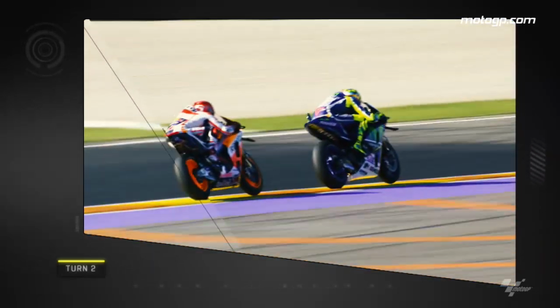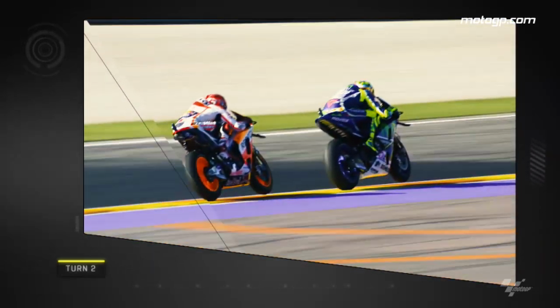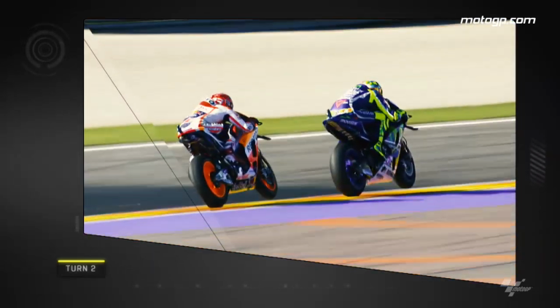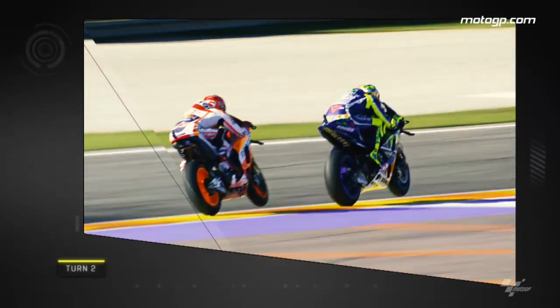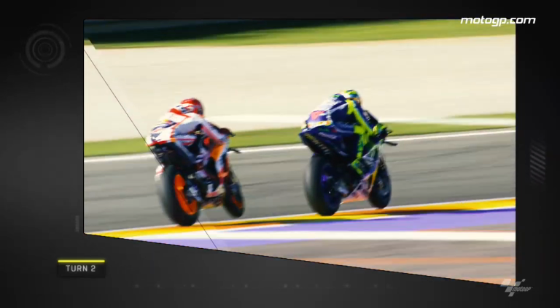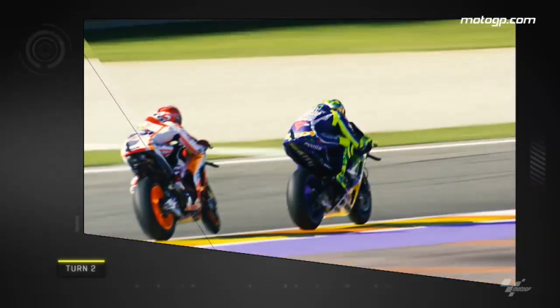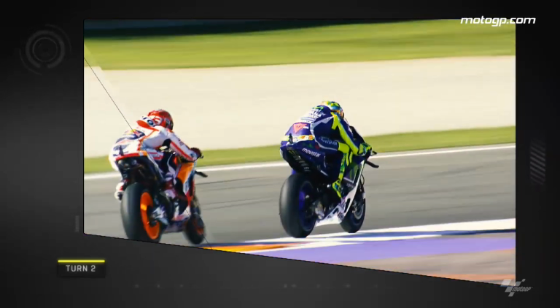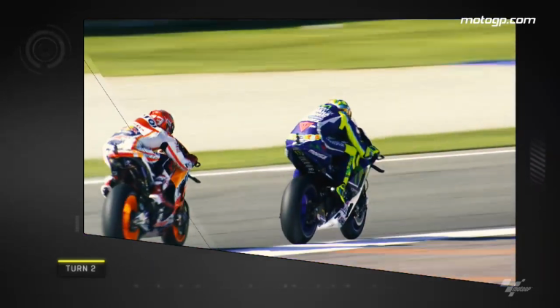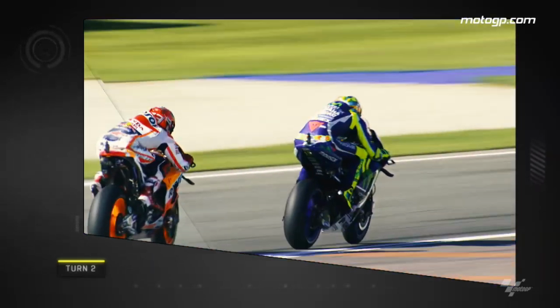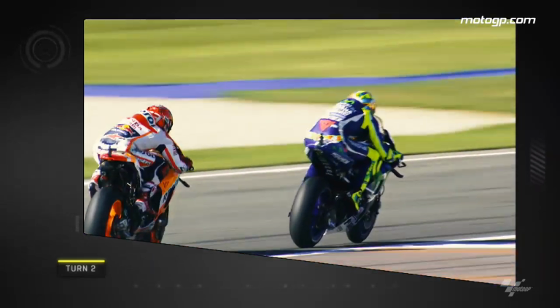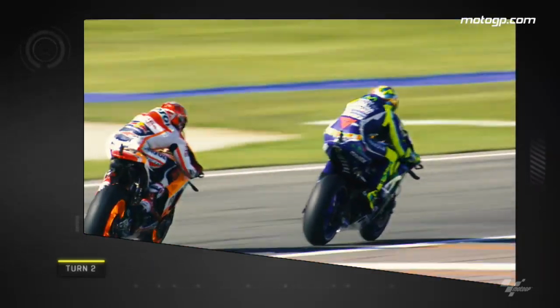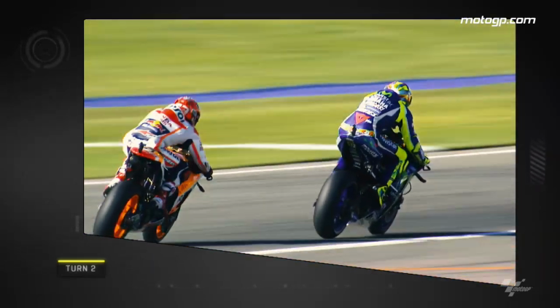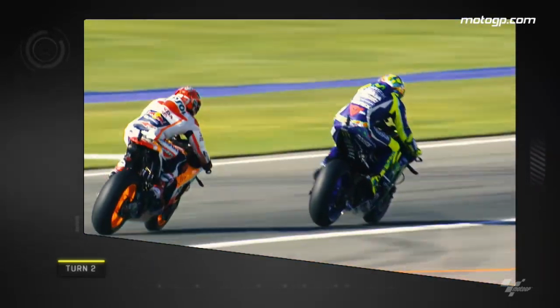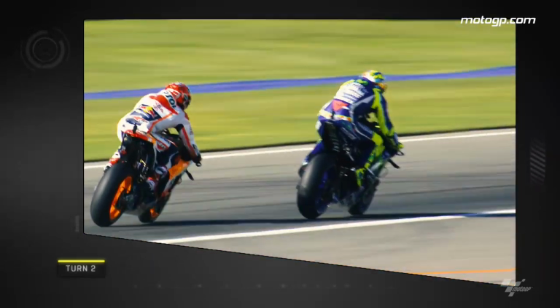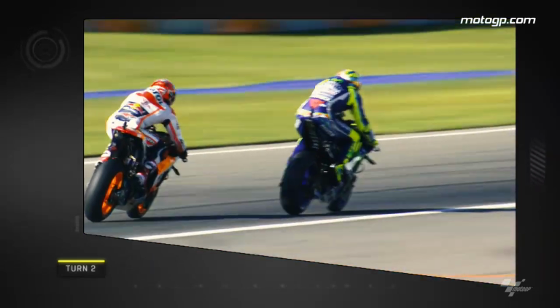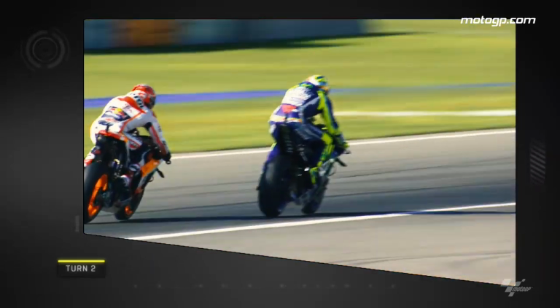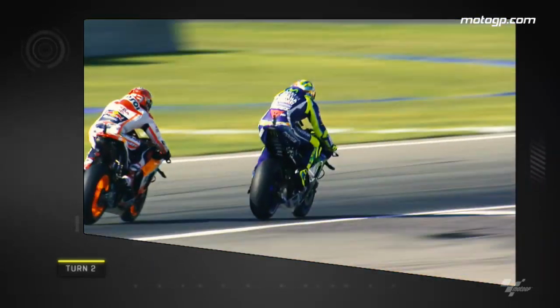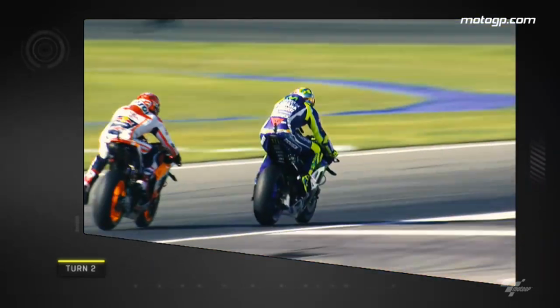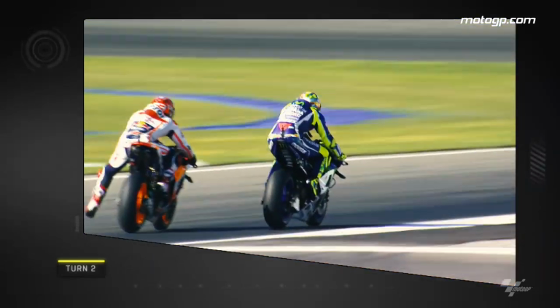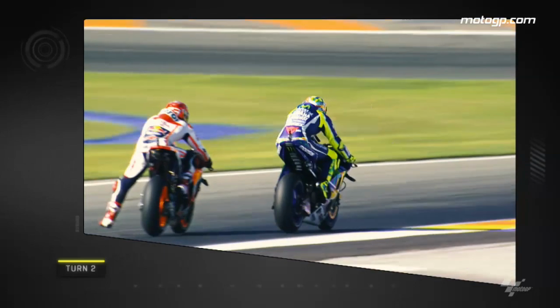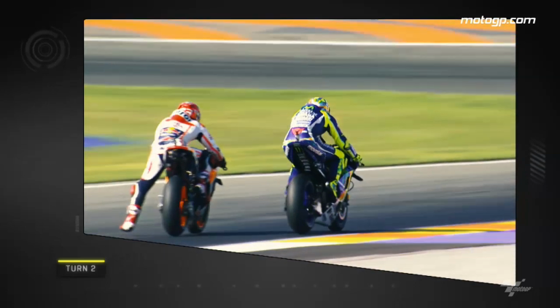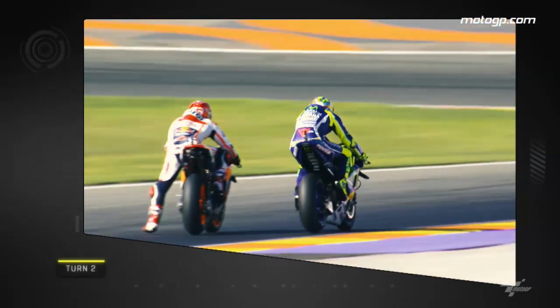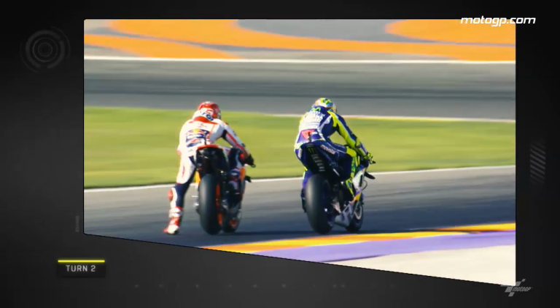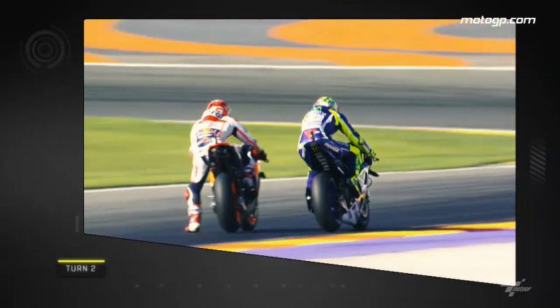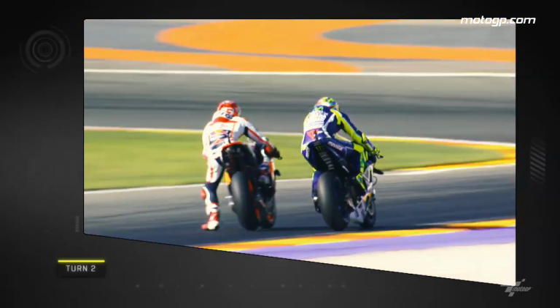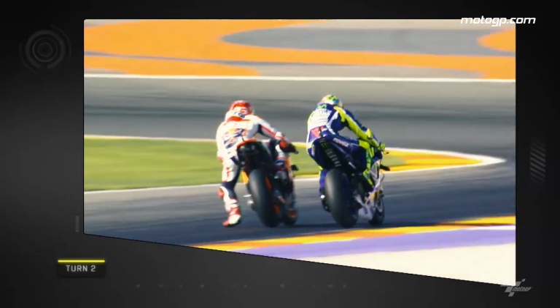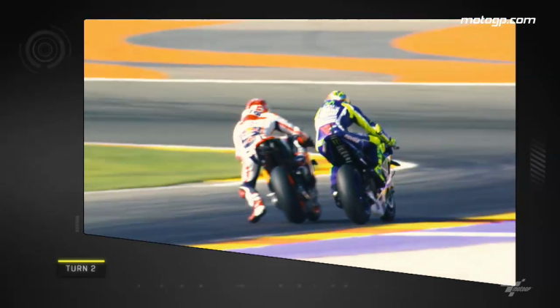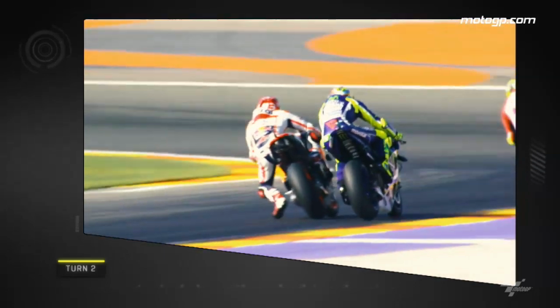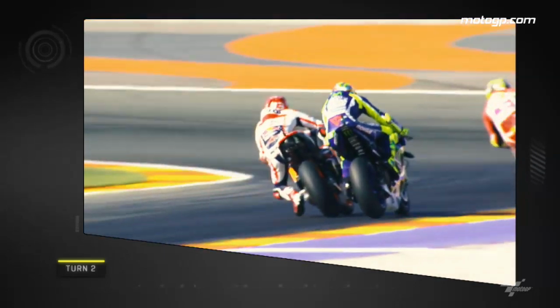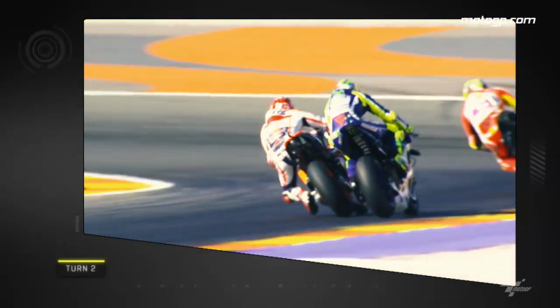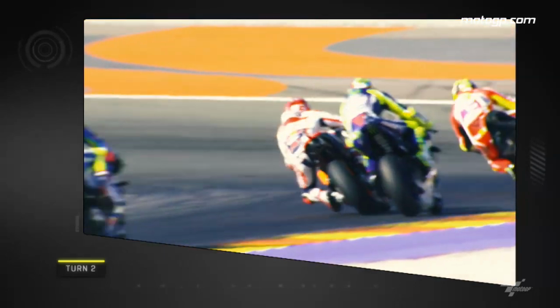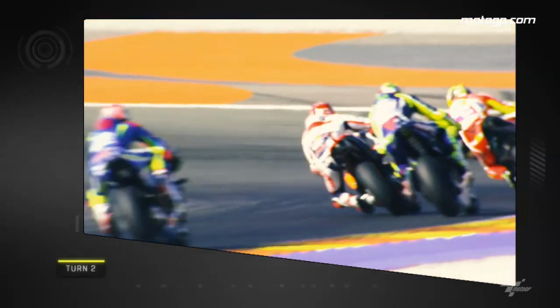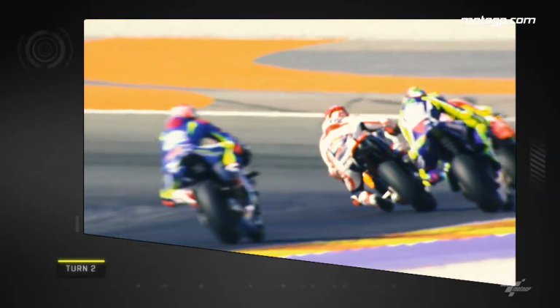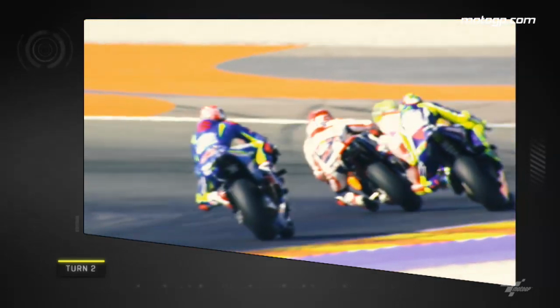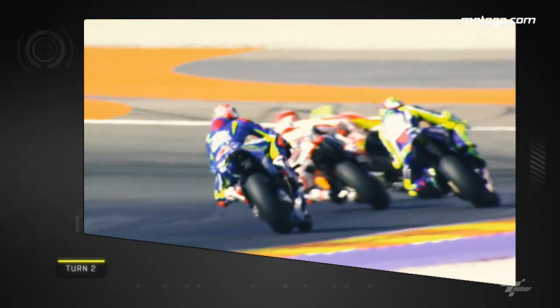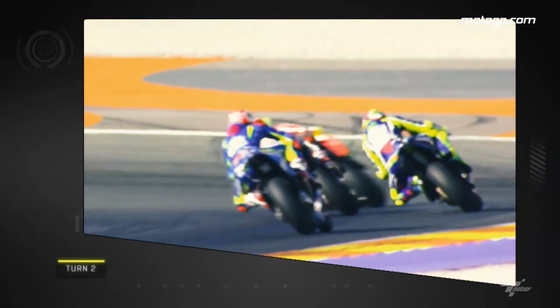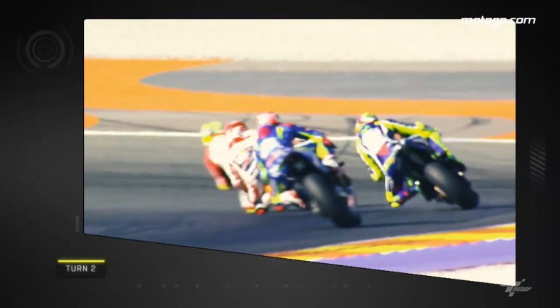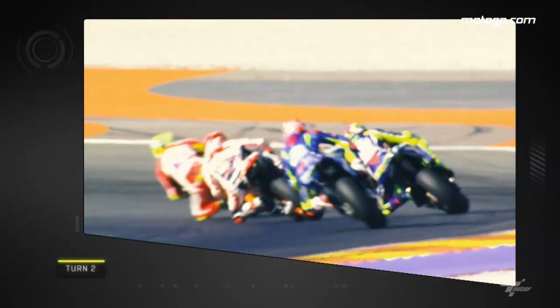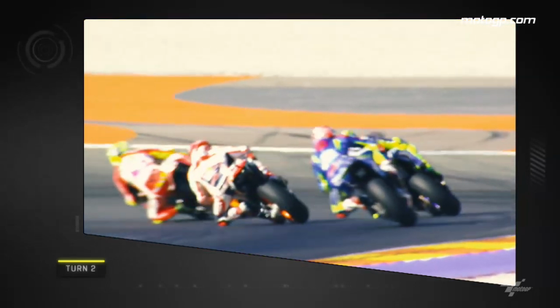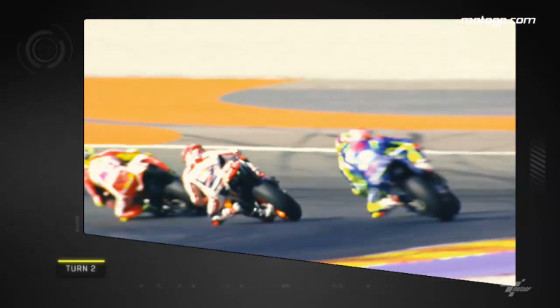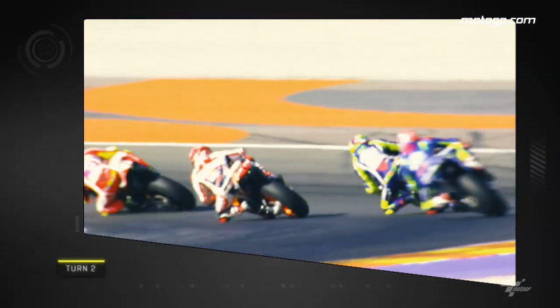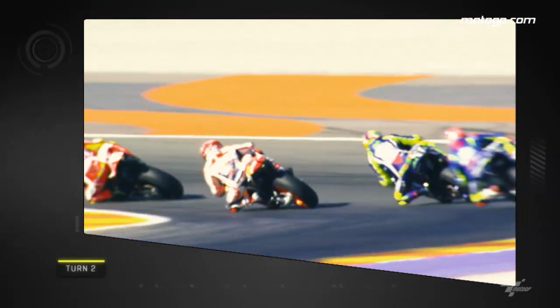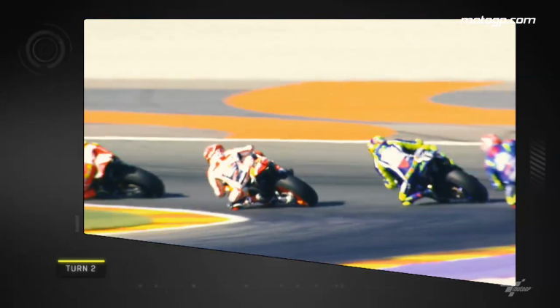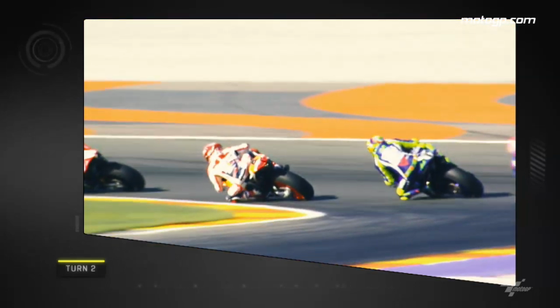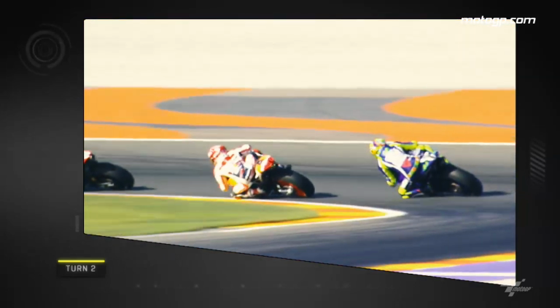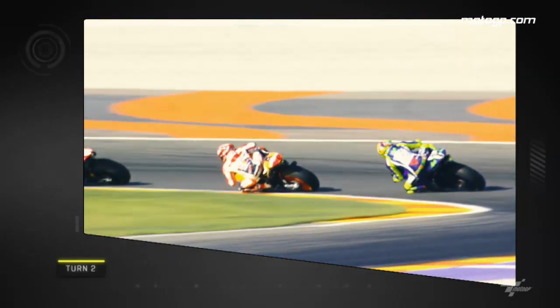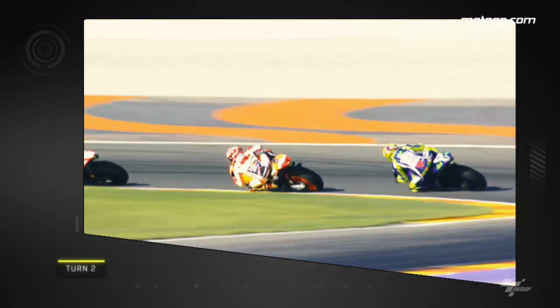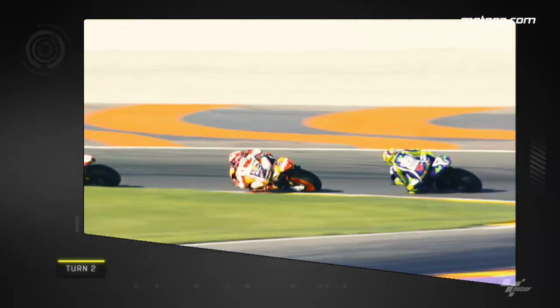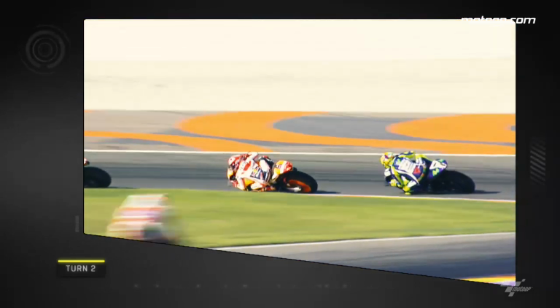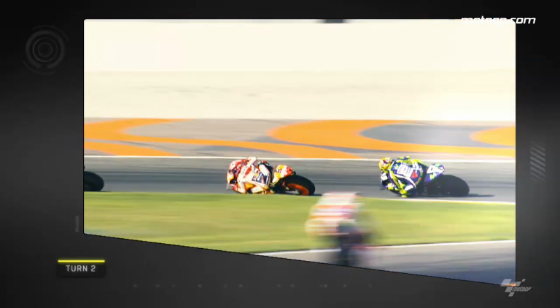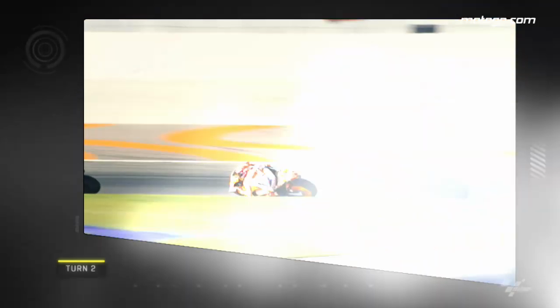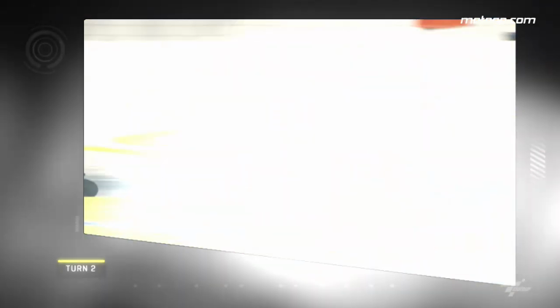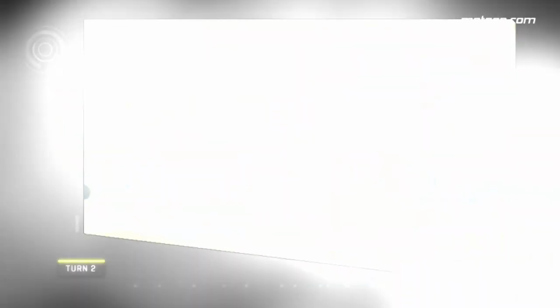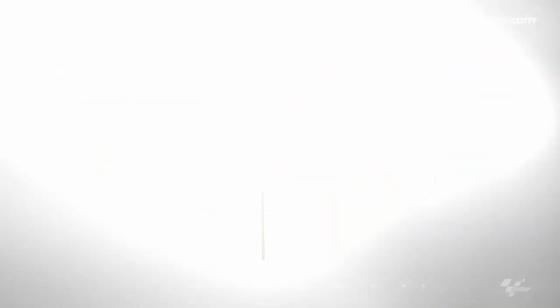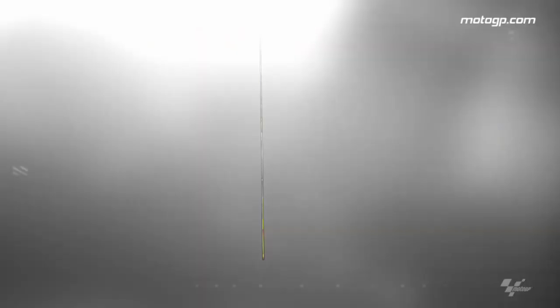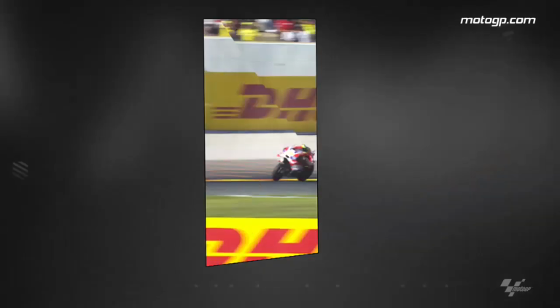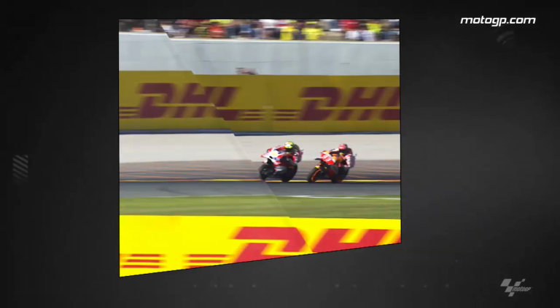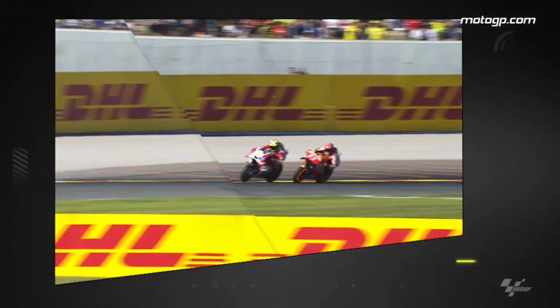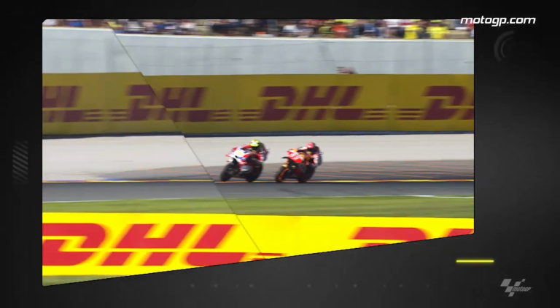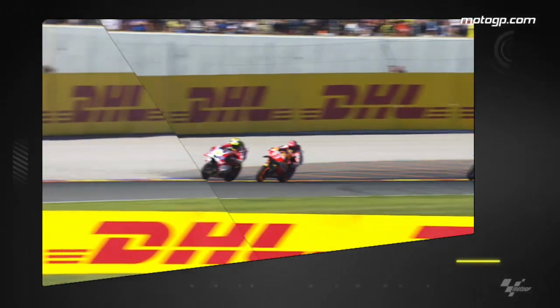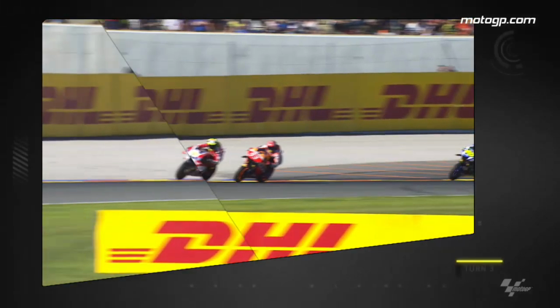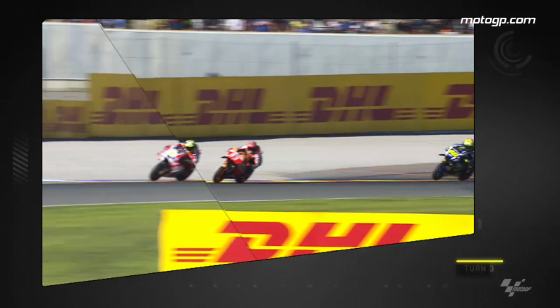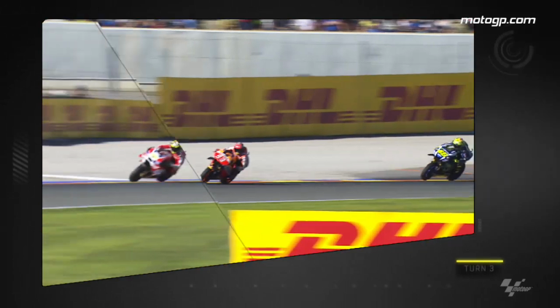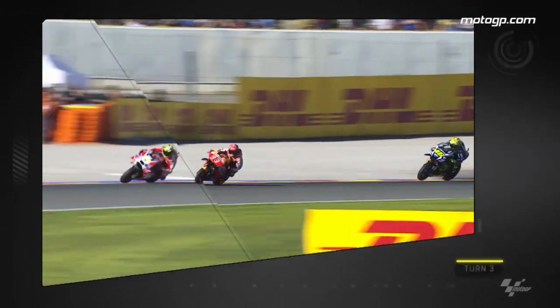Staying with Turn 2 and Rossi this time feels the force of Marquez's overtaking prowess. The Spaniard once again late on the brakes to glide past.